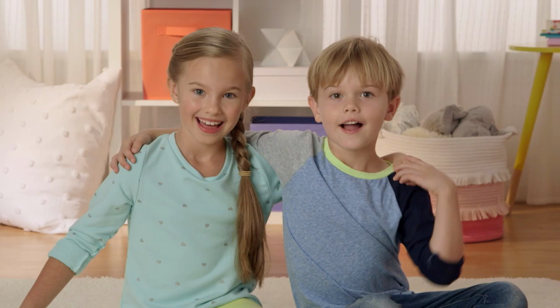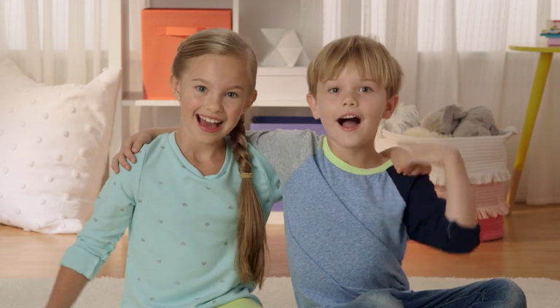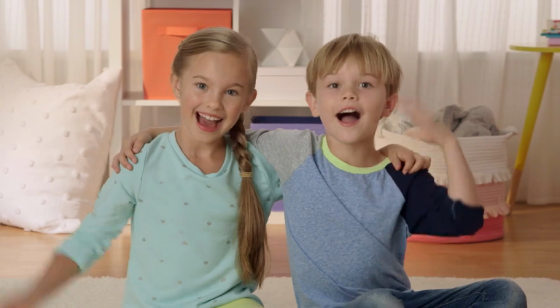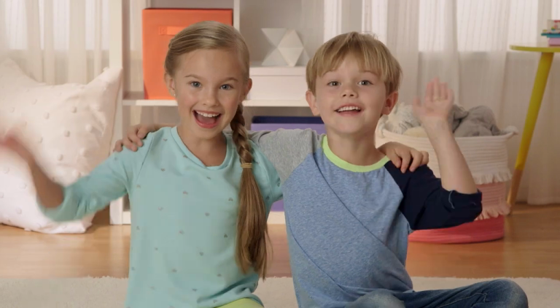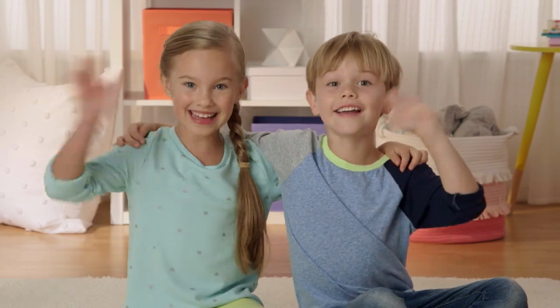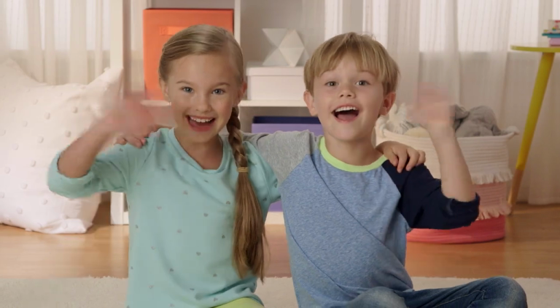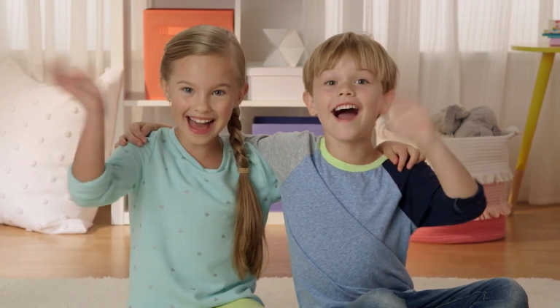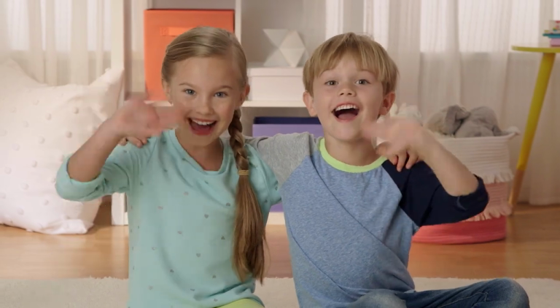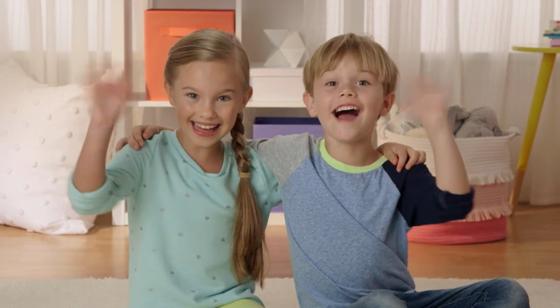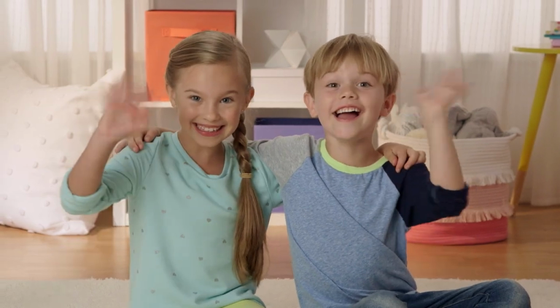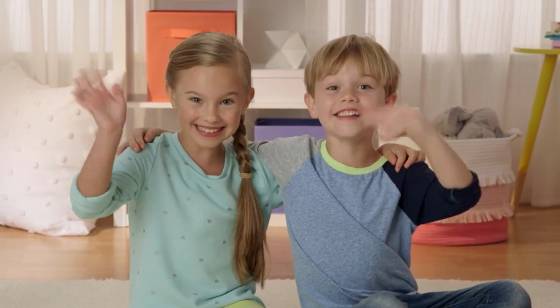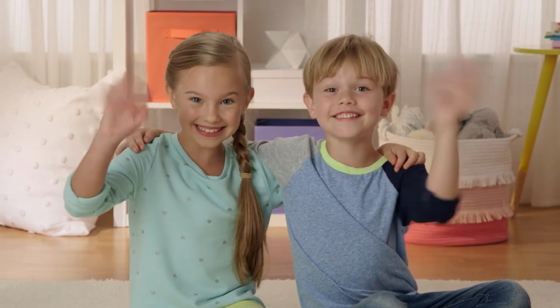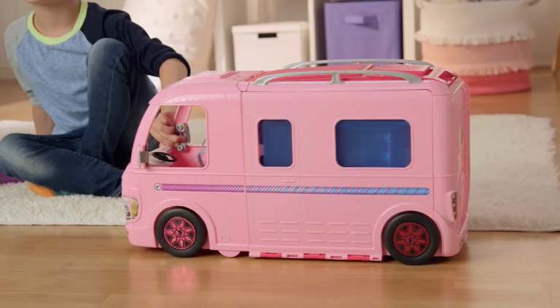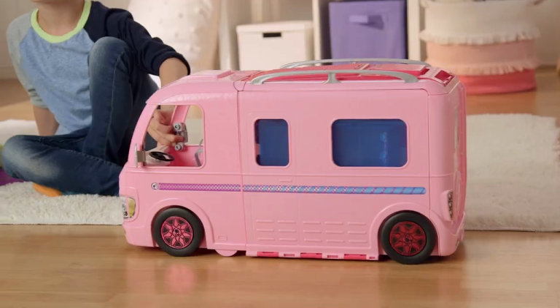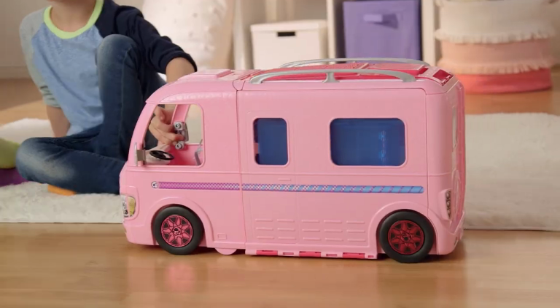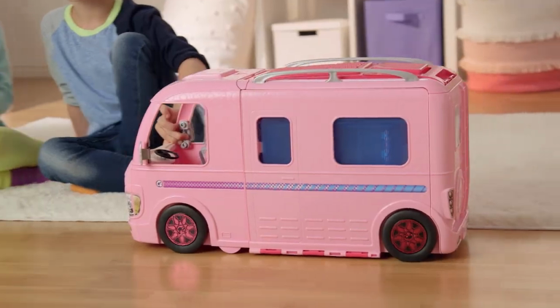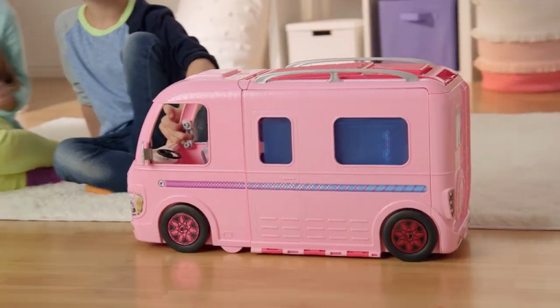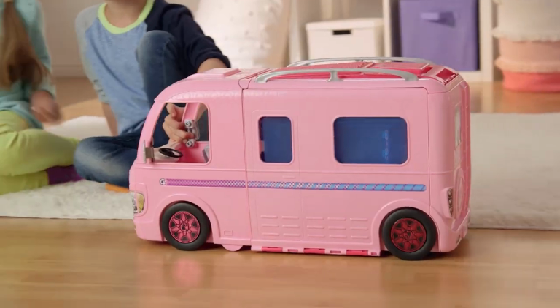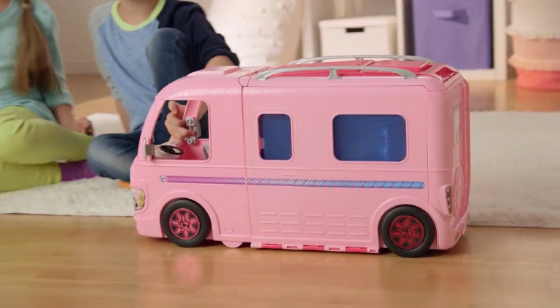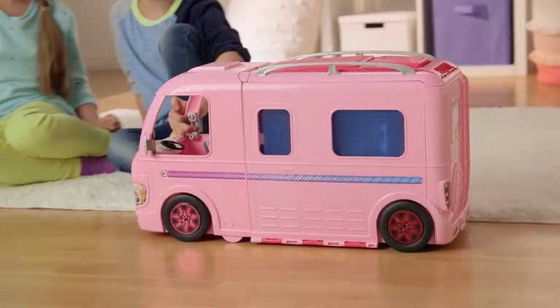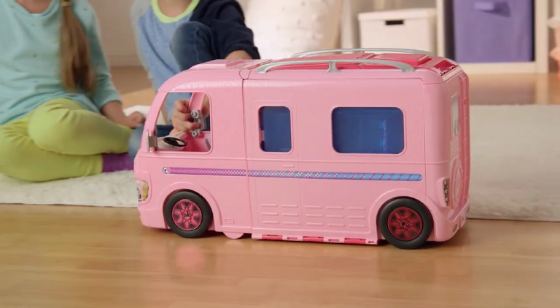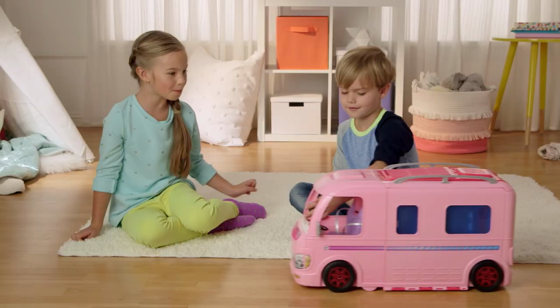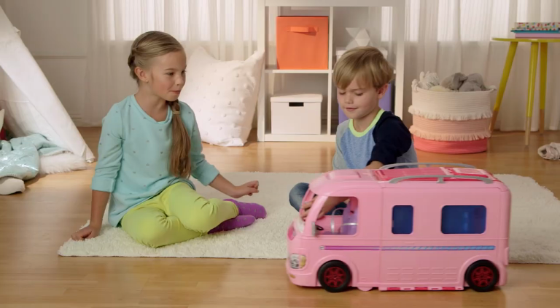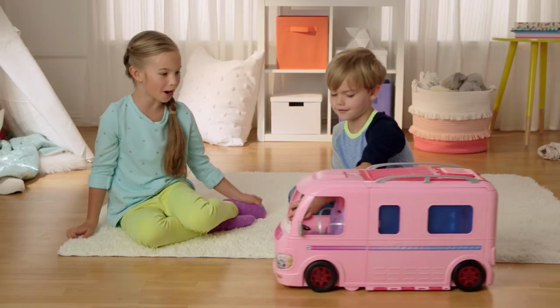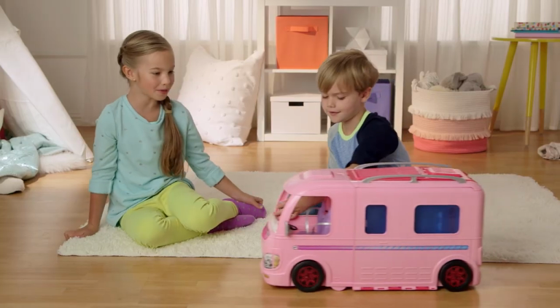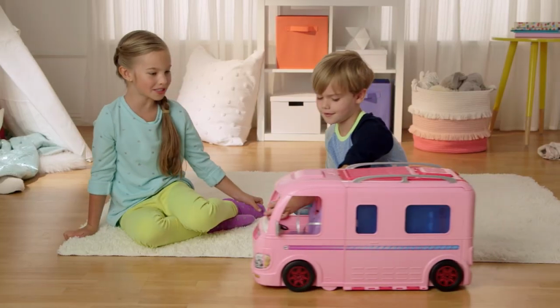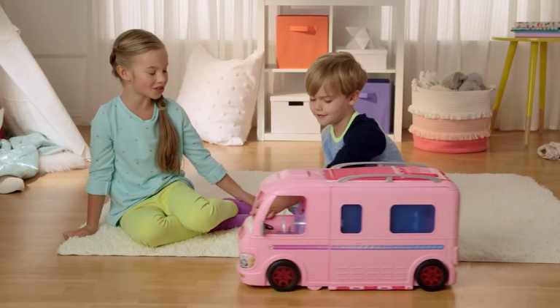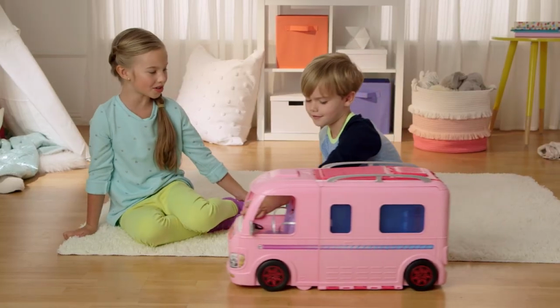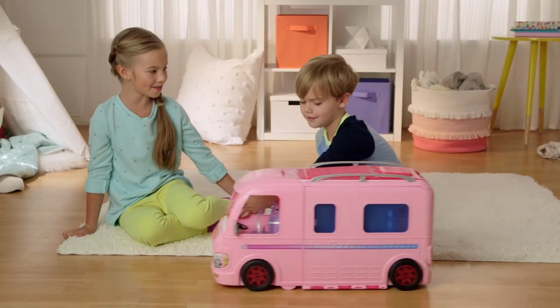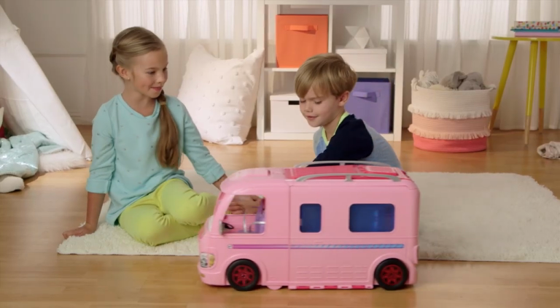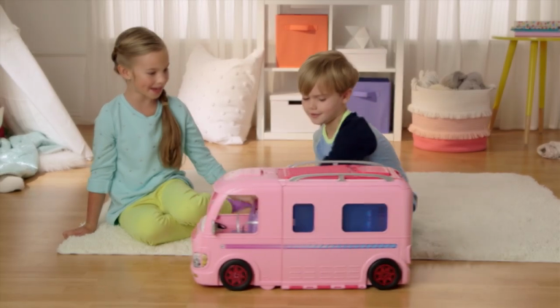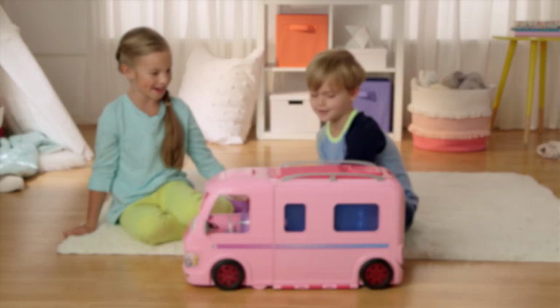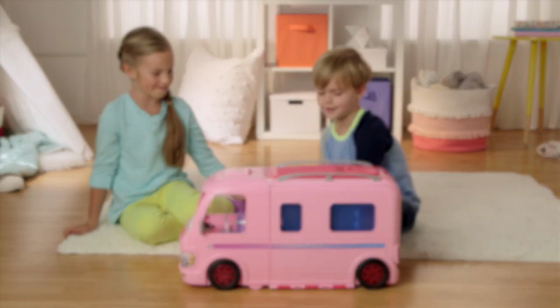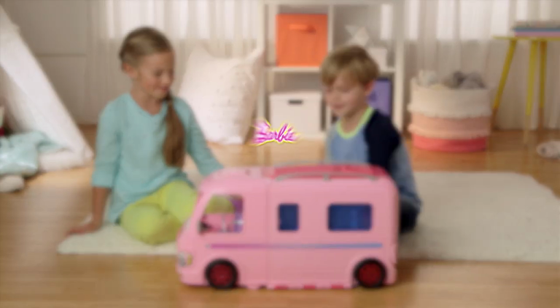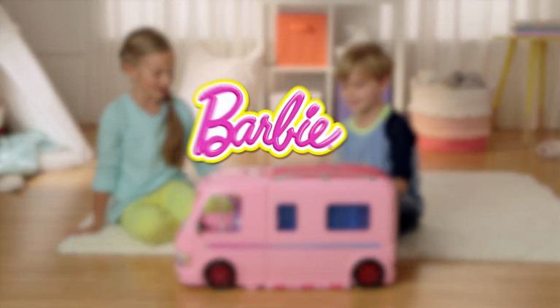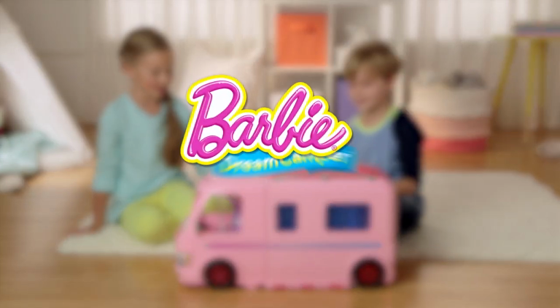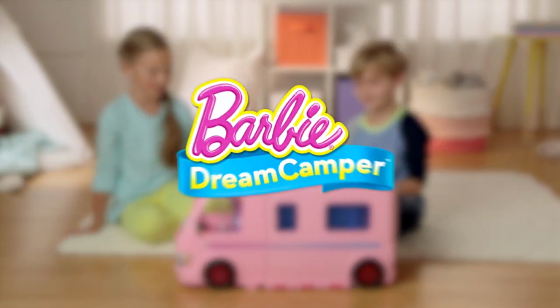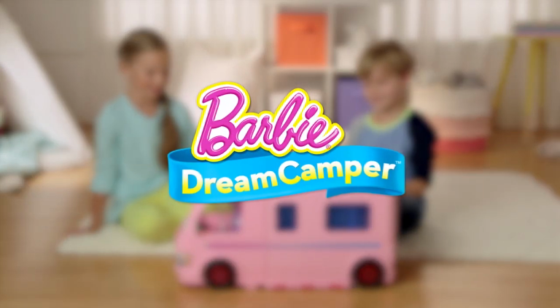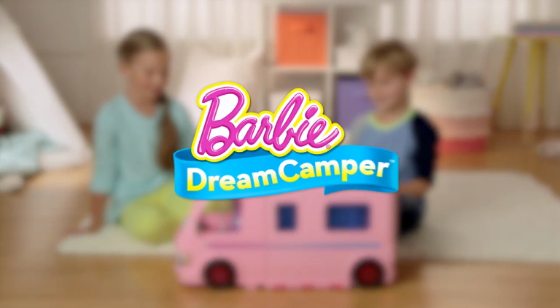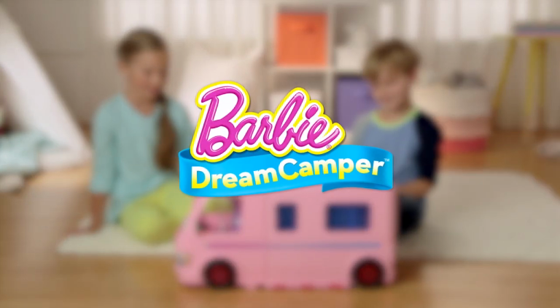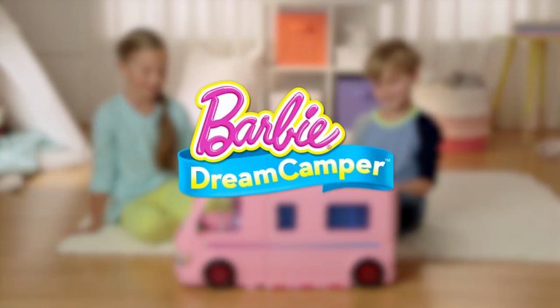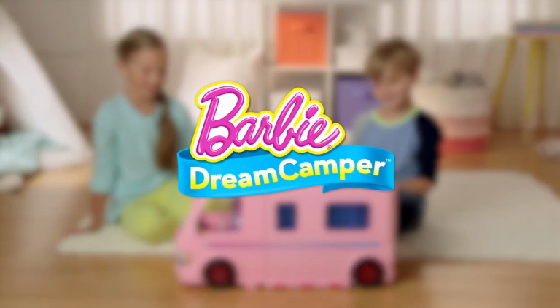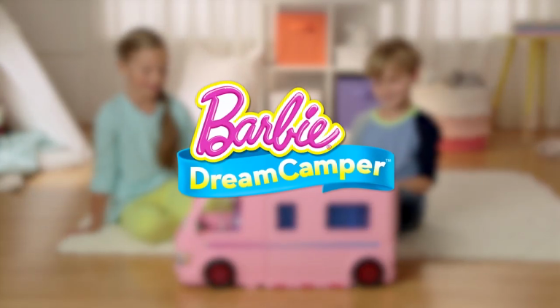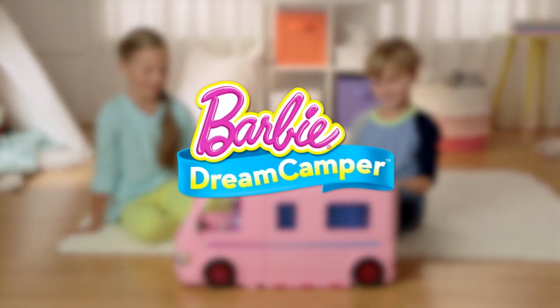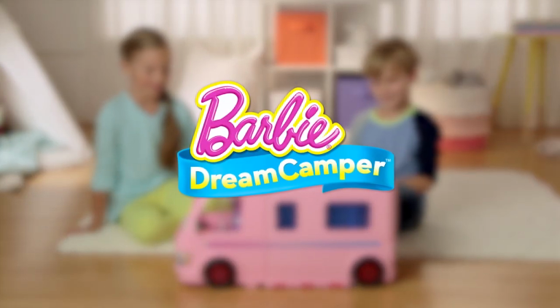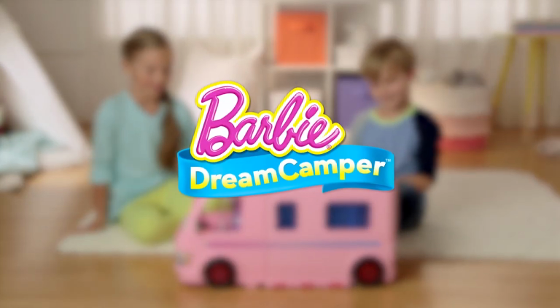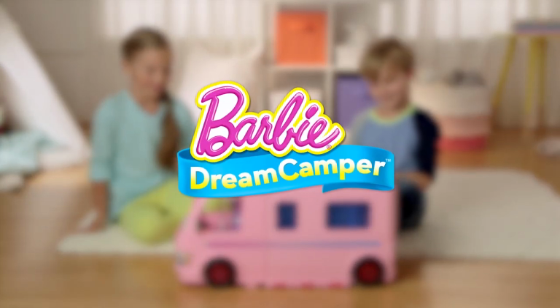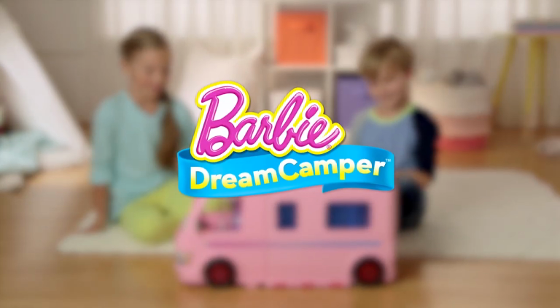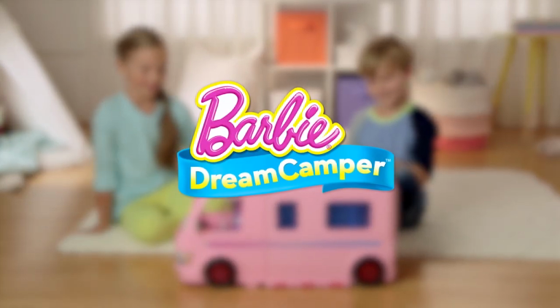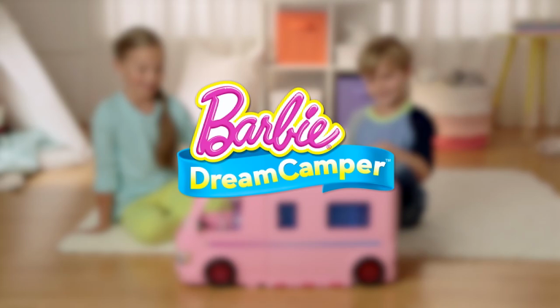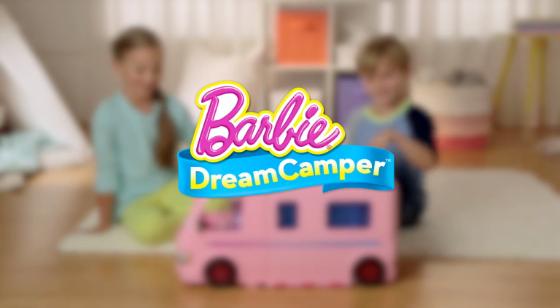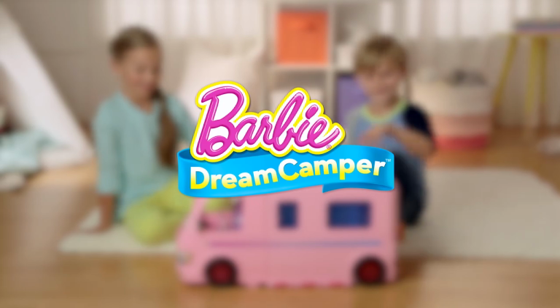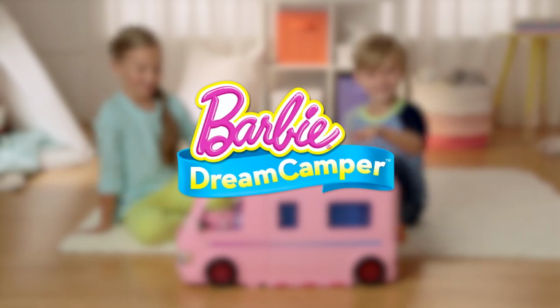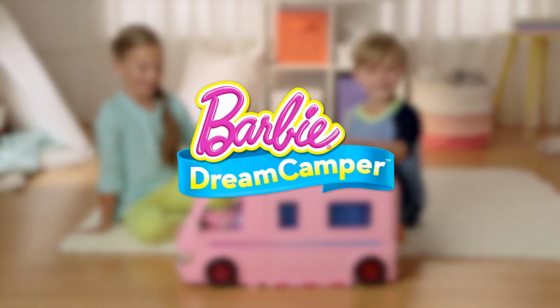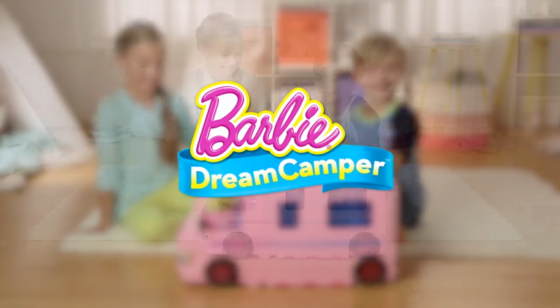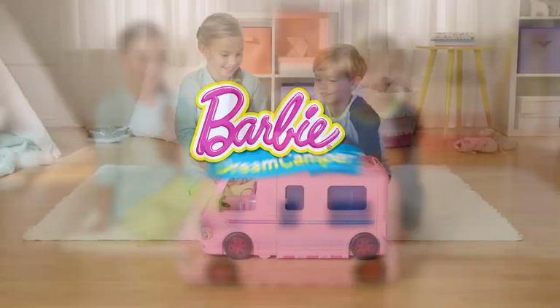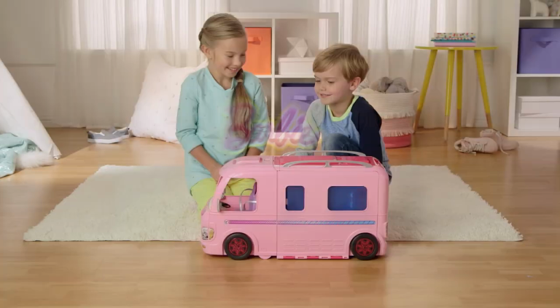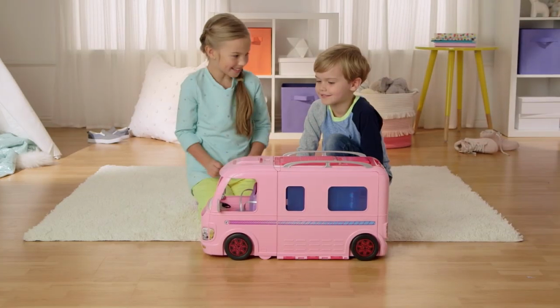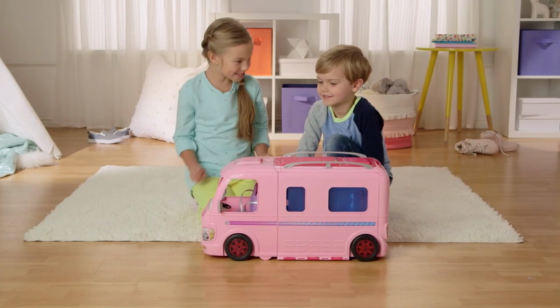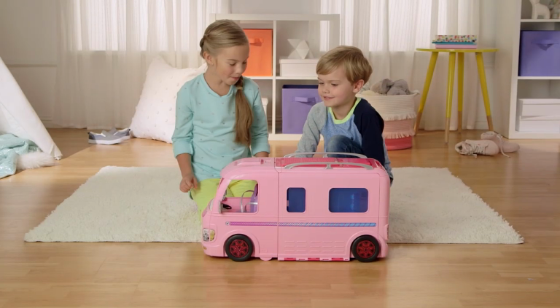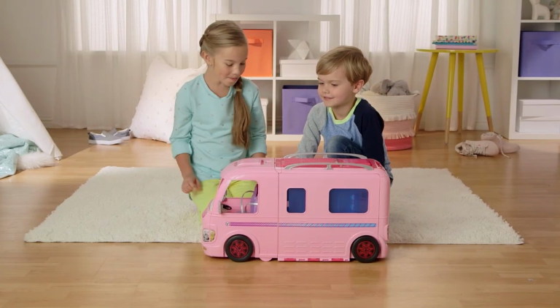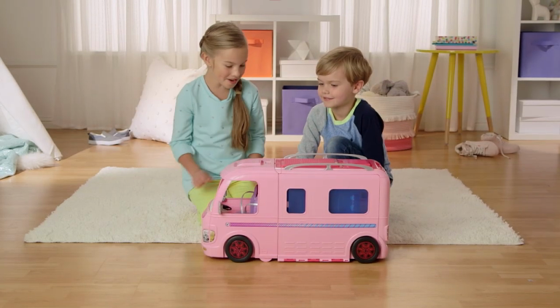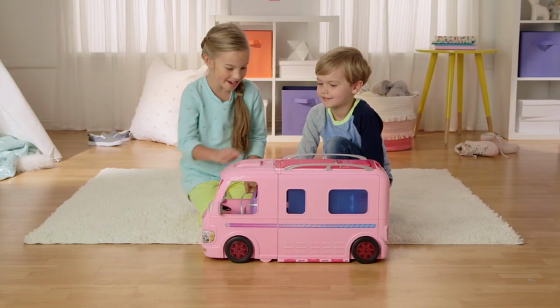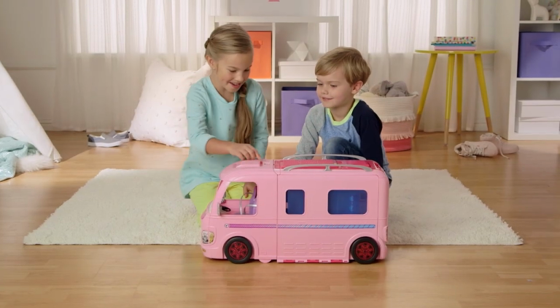Hi, guys! Let's play with our Barbie dream camper. Let's open it.